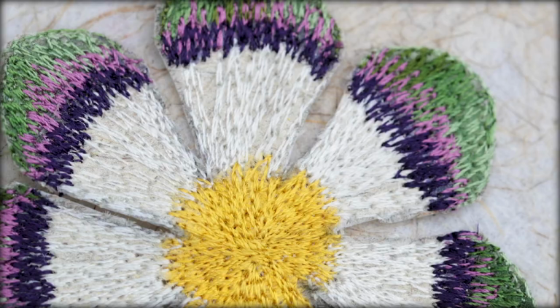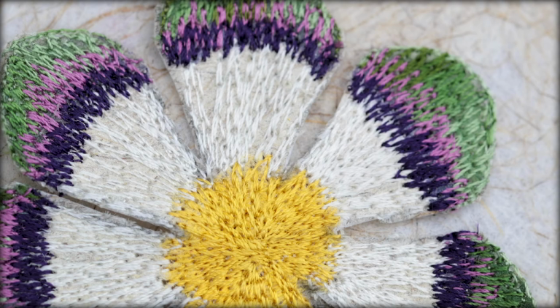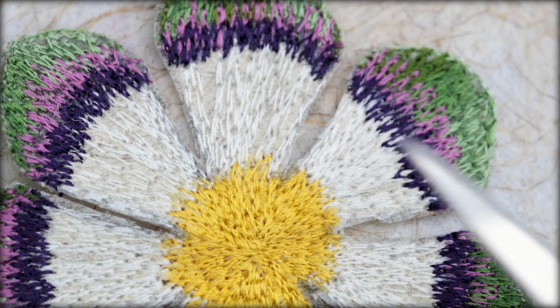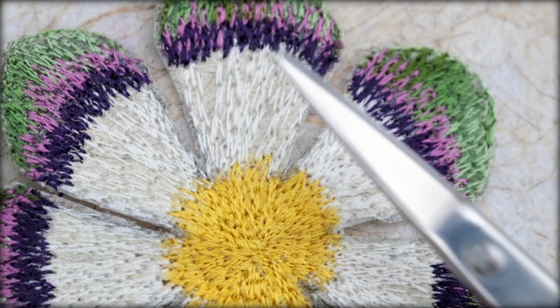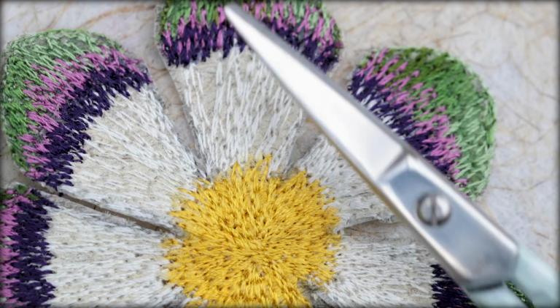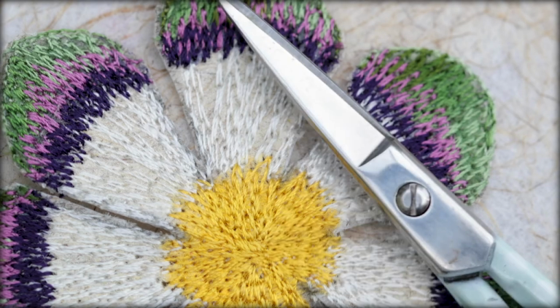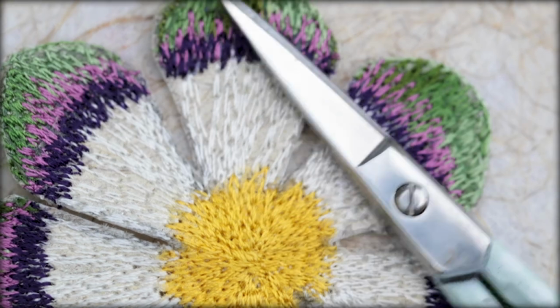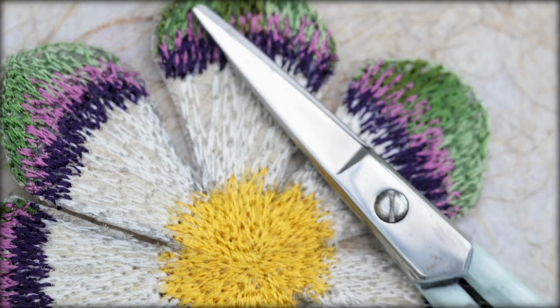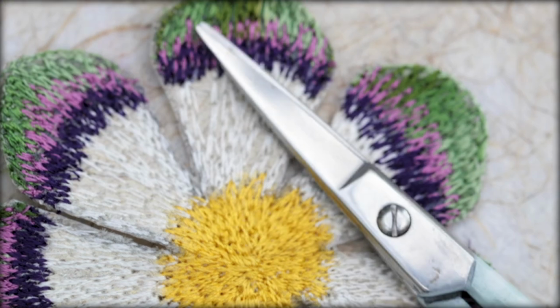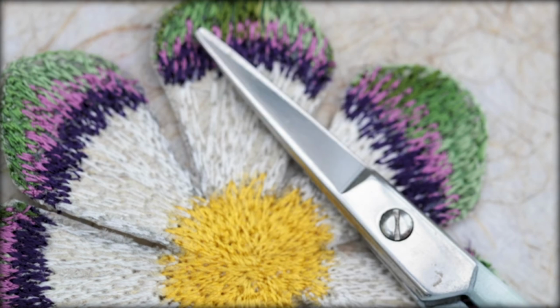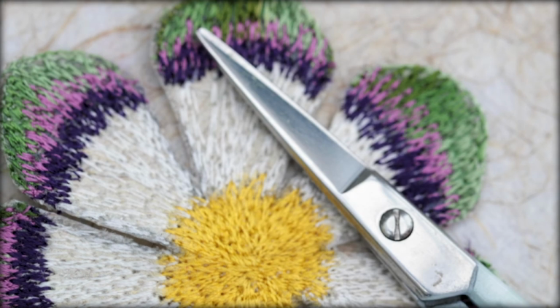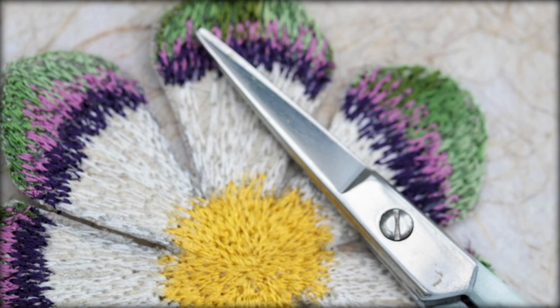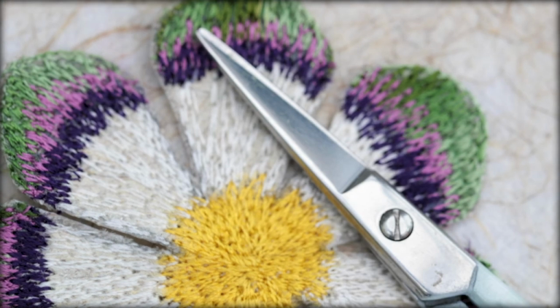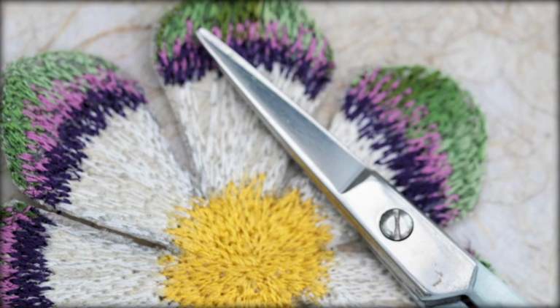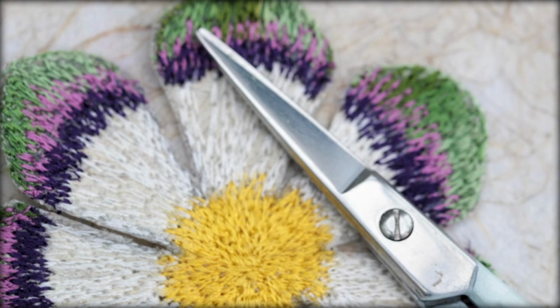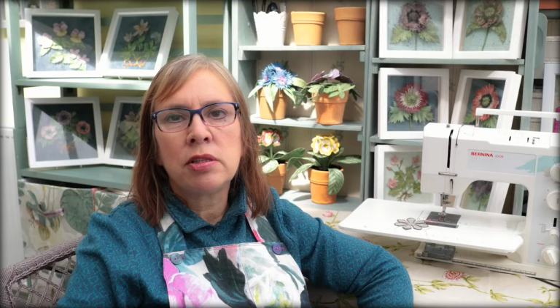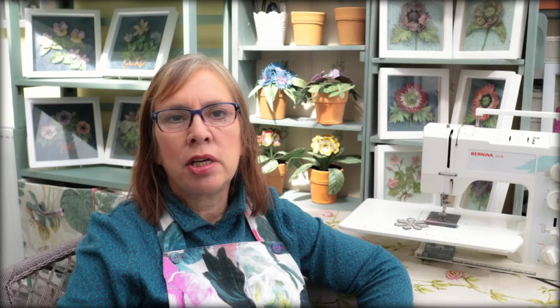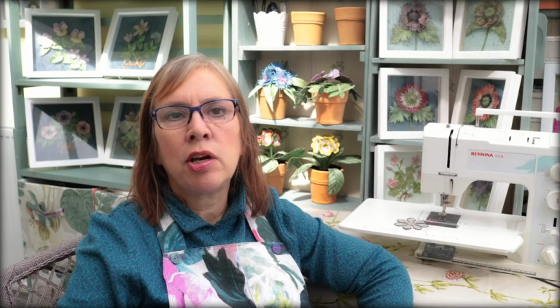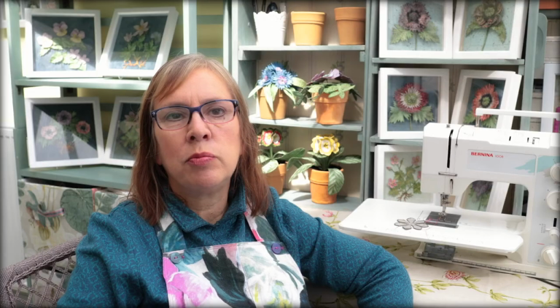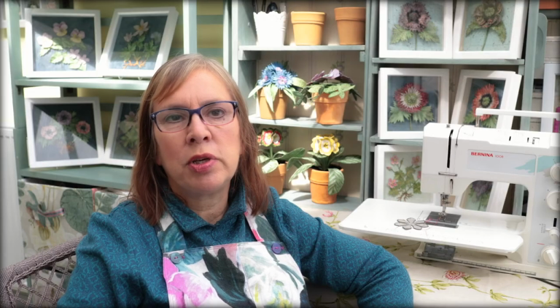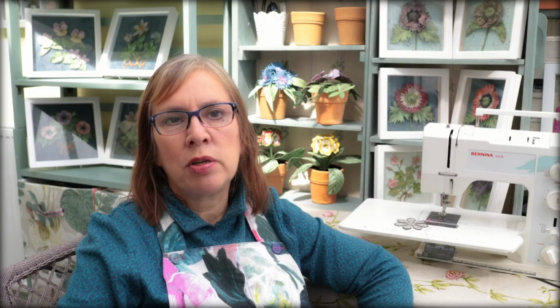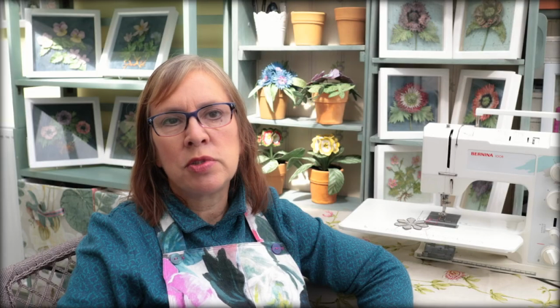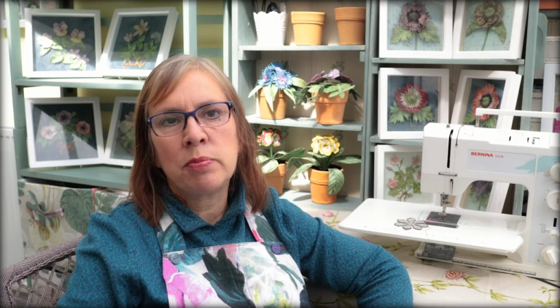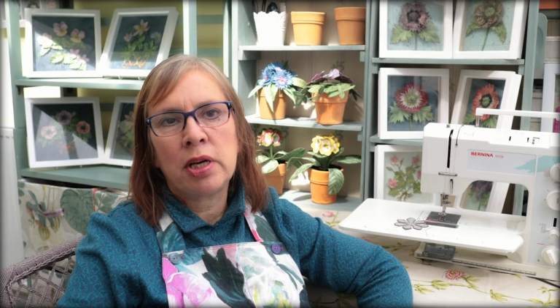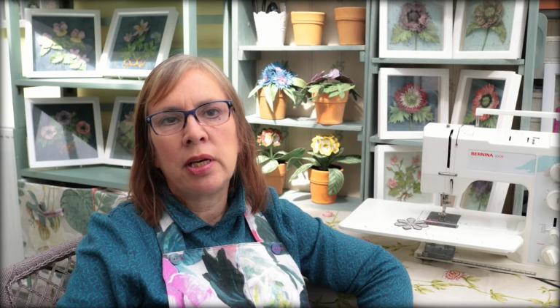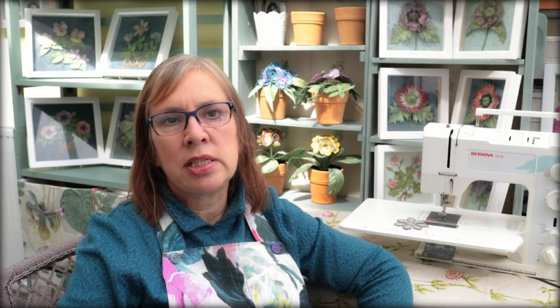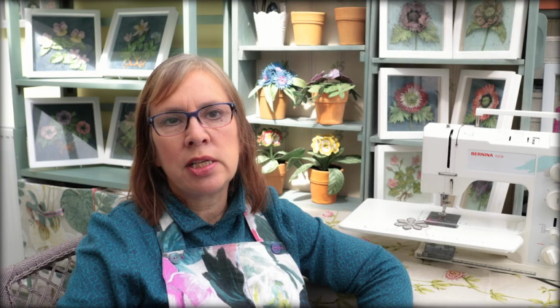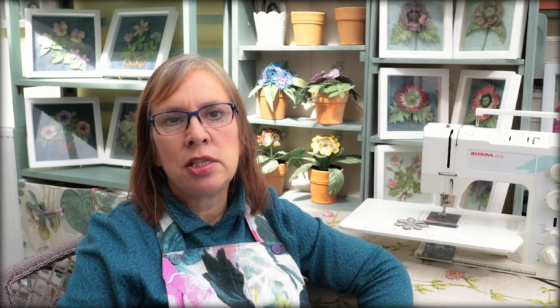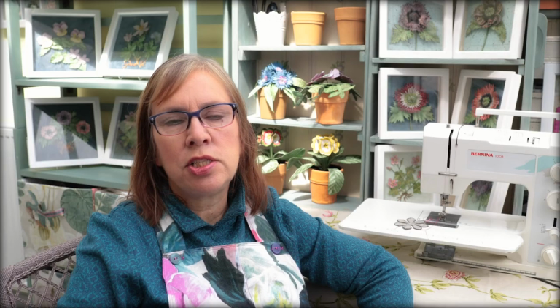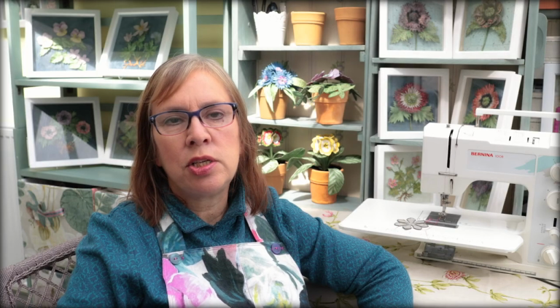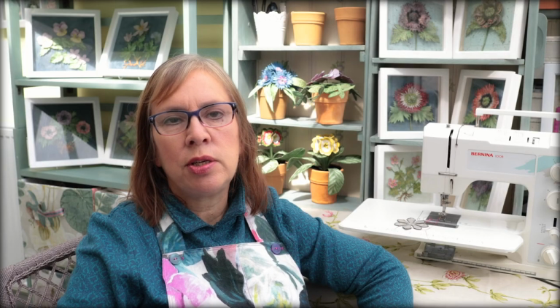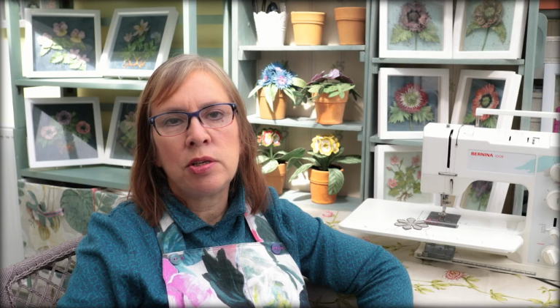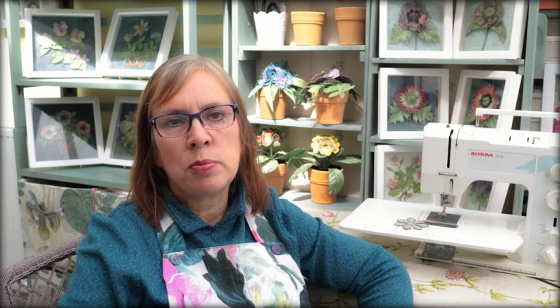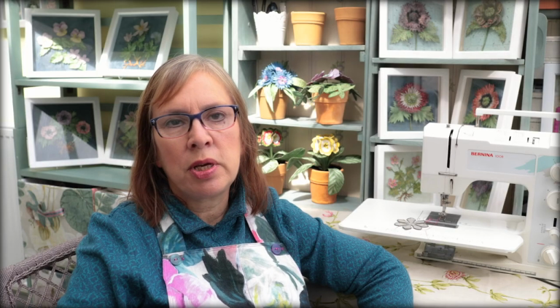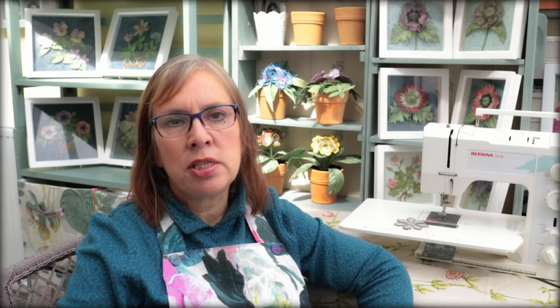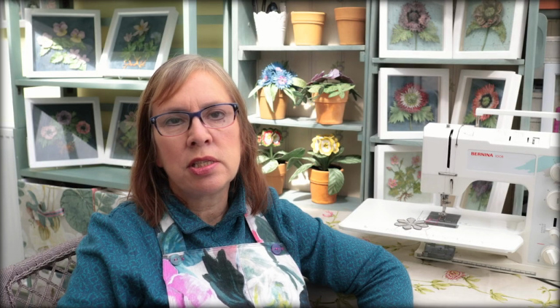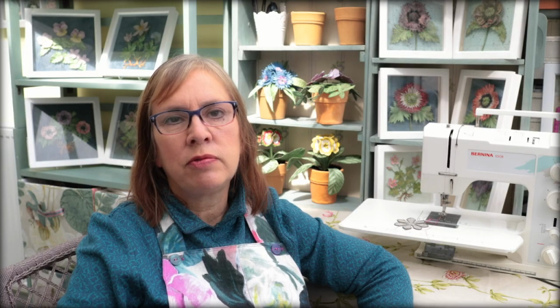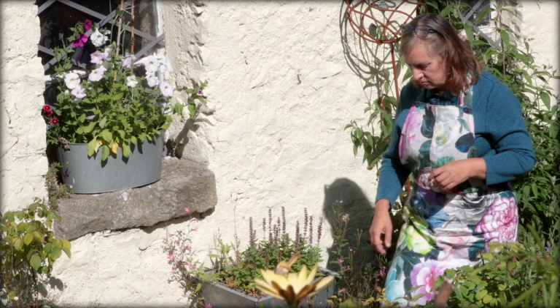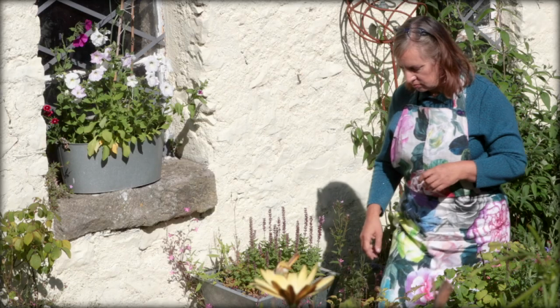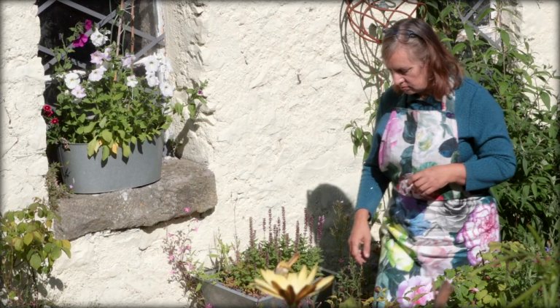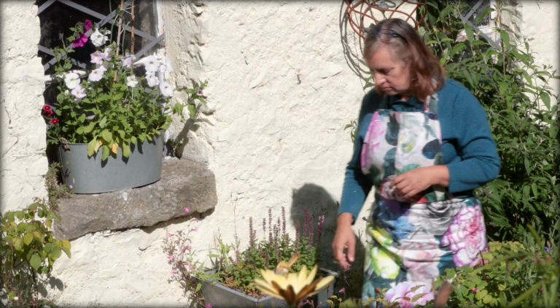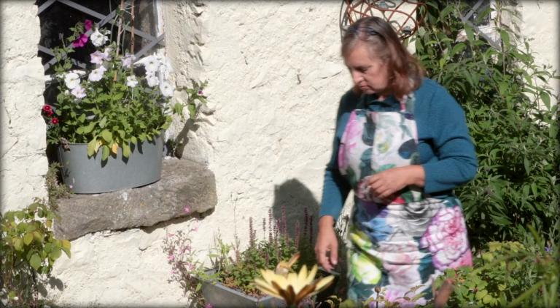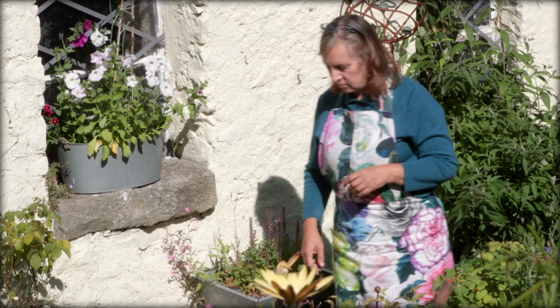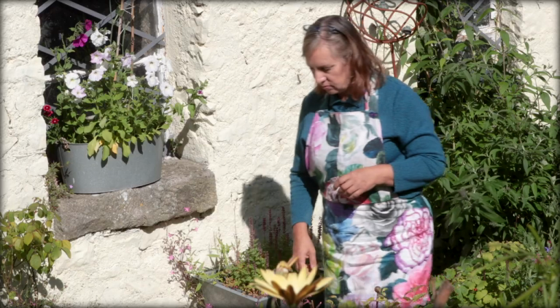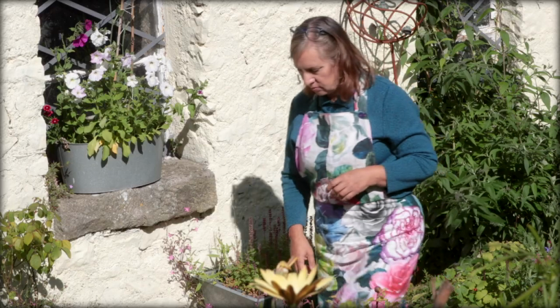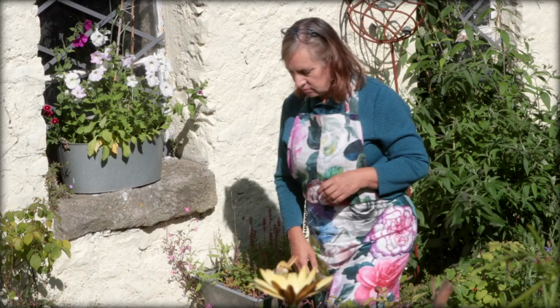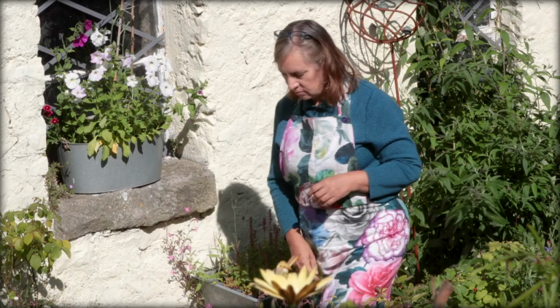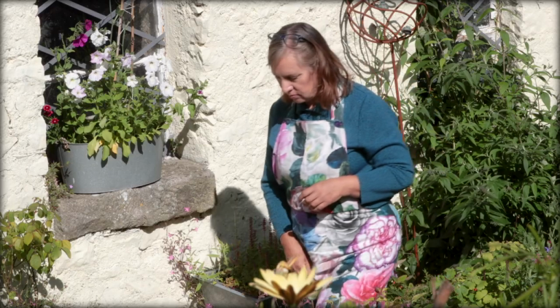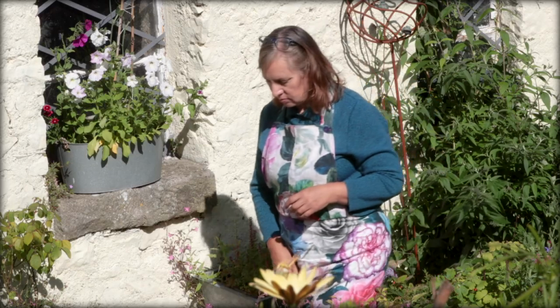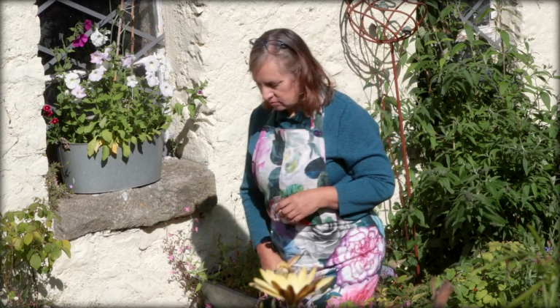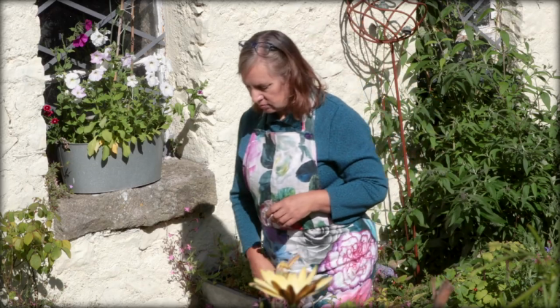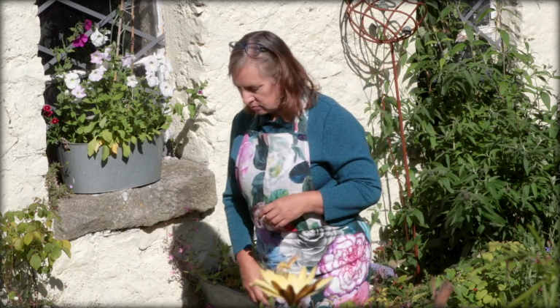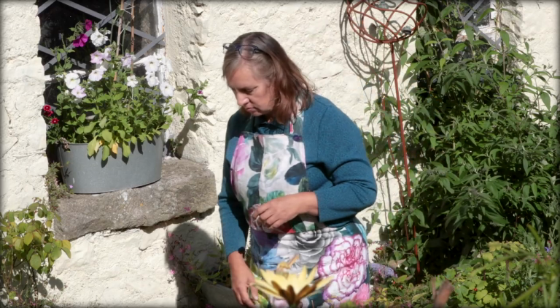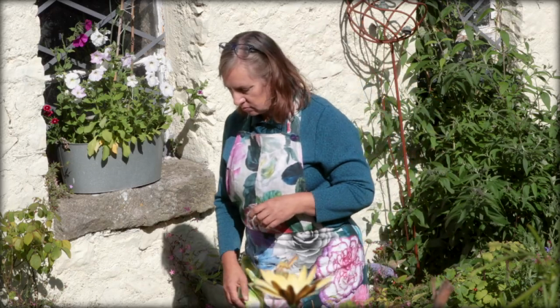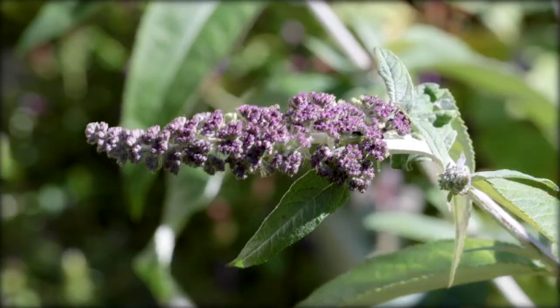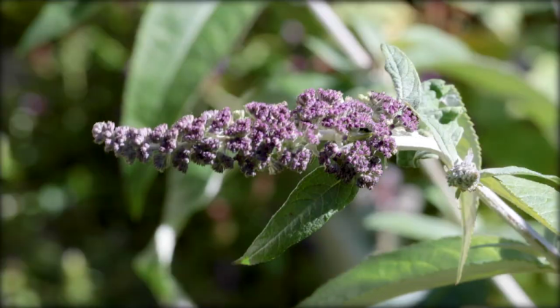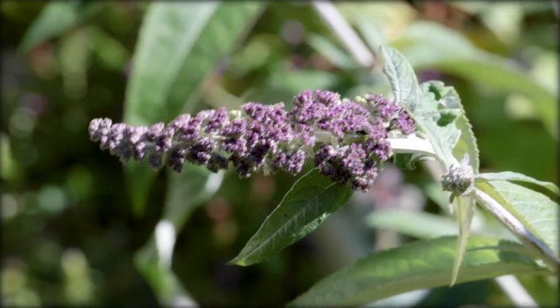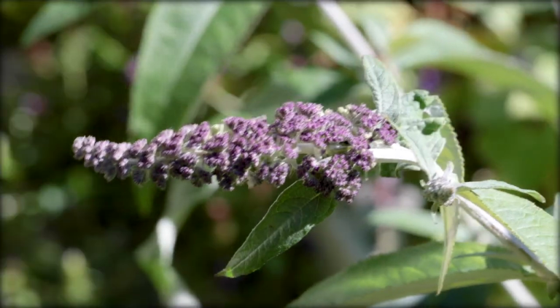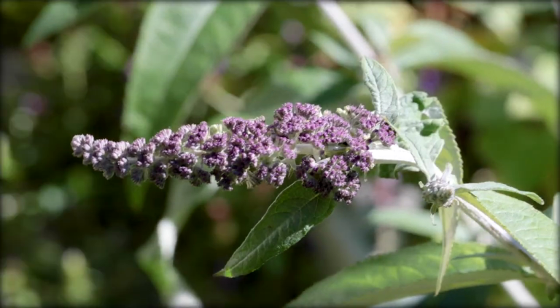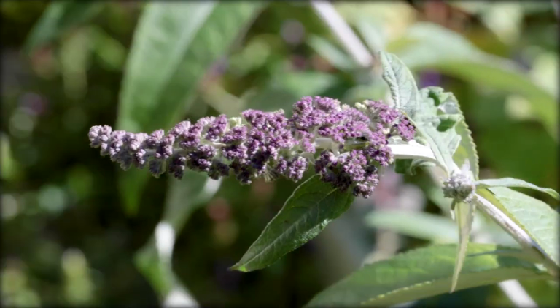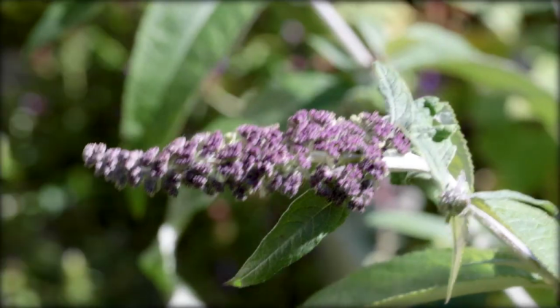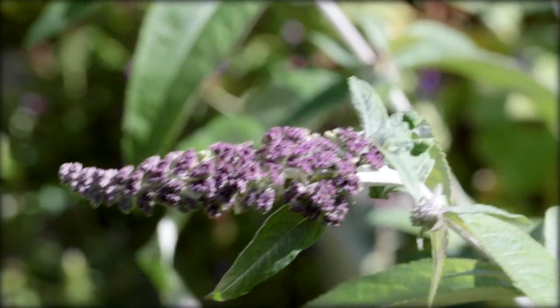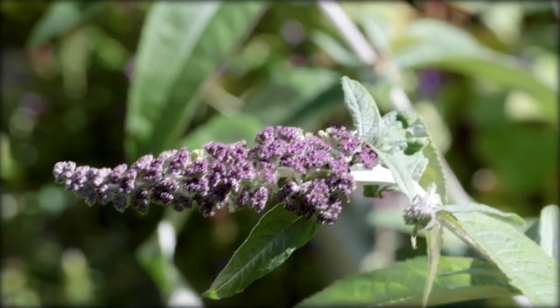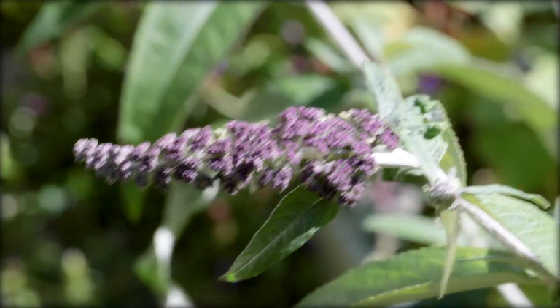When it gets too hot indoors the garden becomes my extended studio space for researching and for hand sewing and the construction of the 3D work.